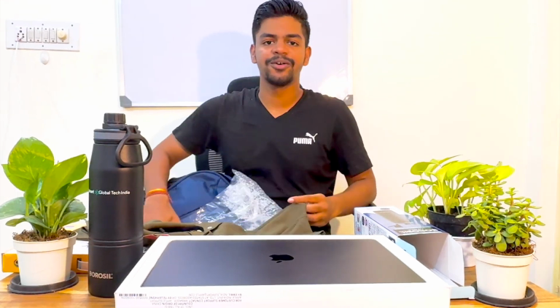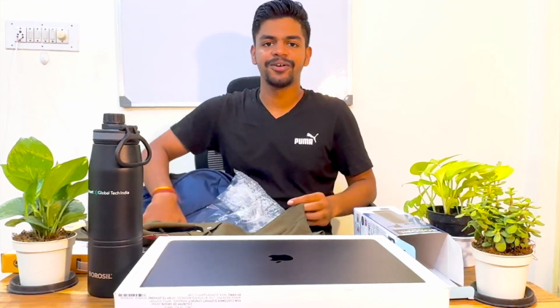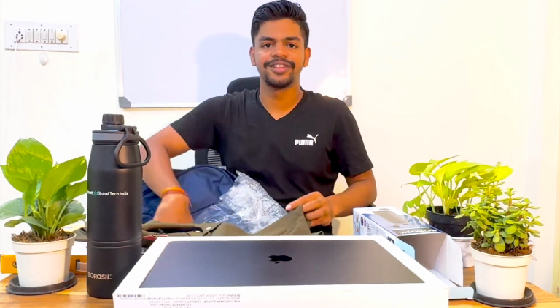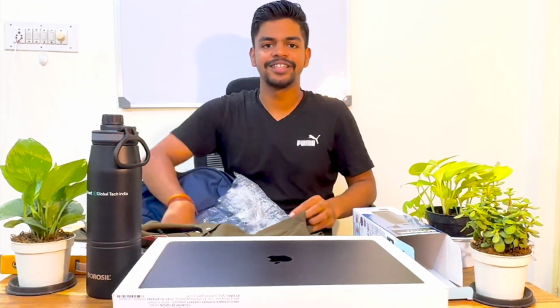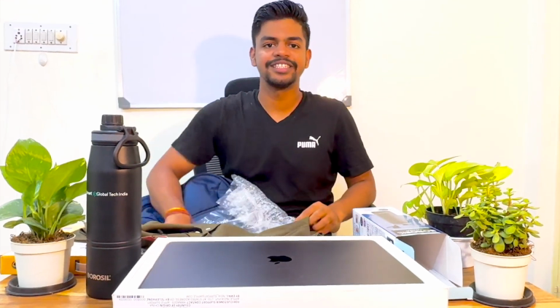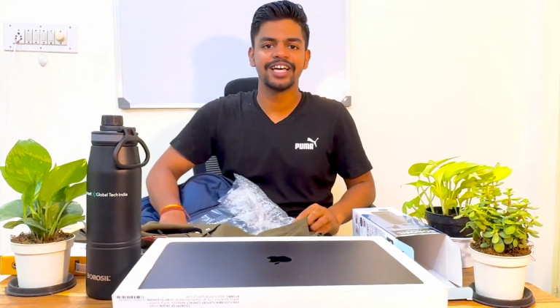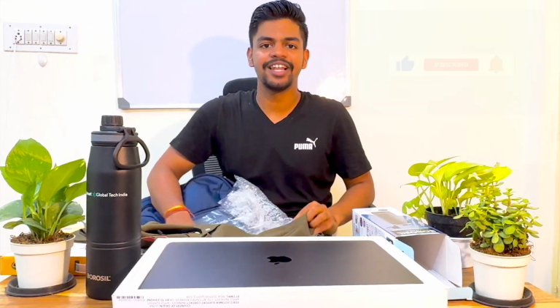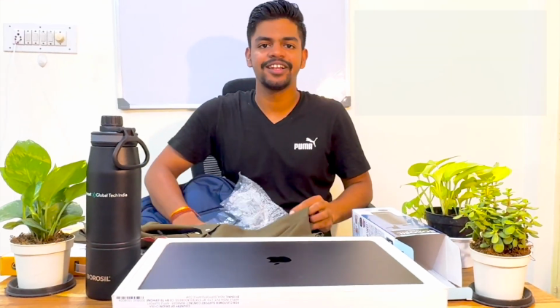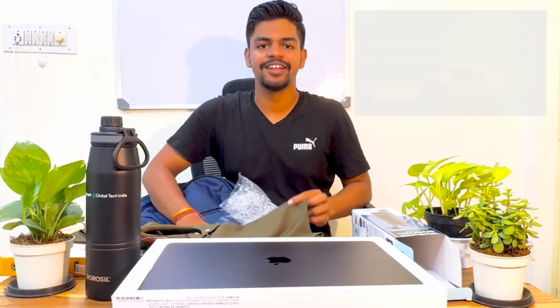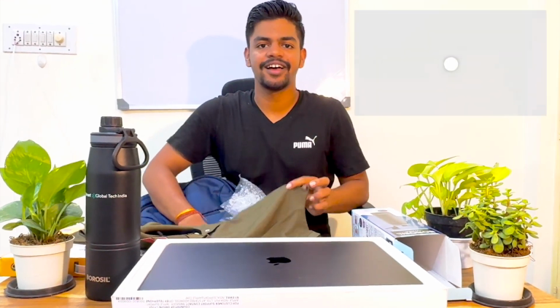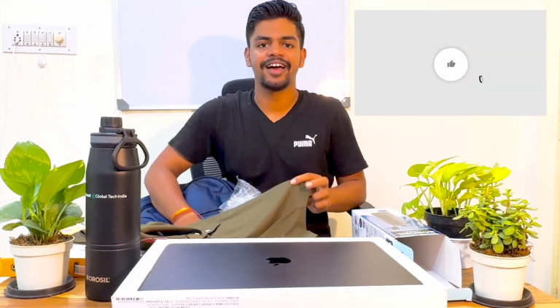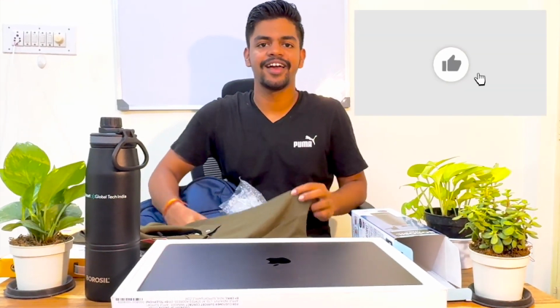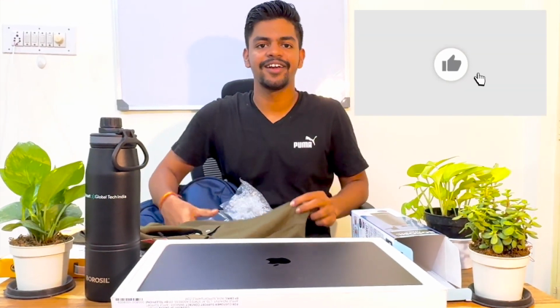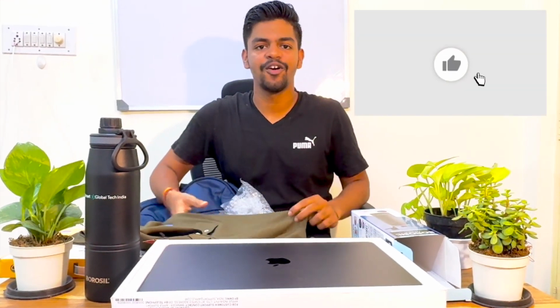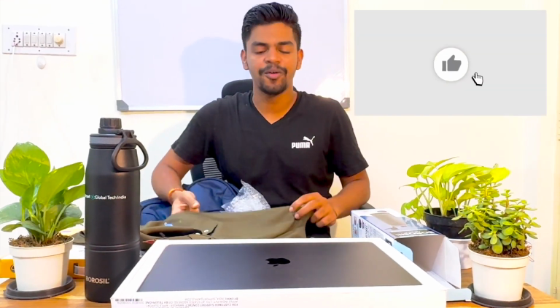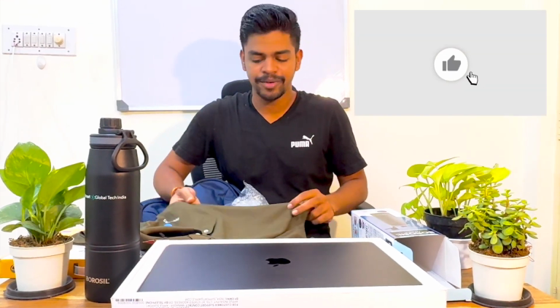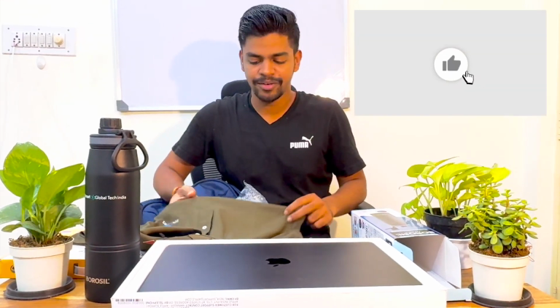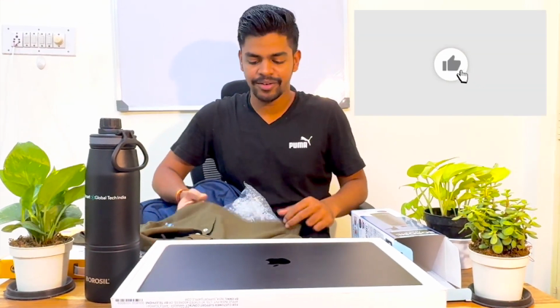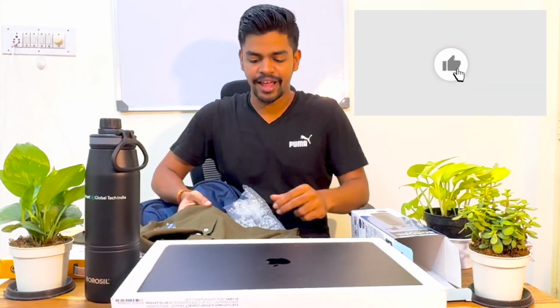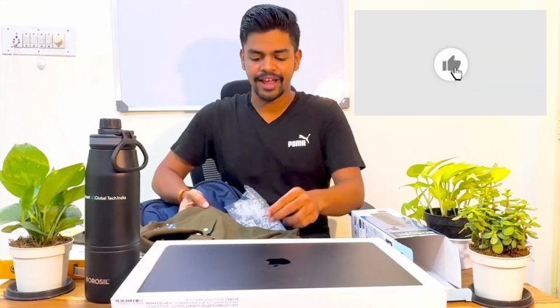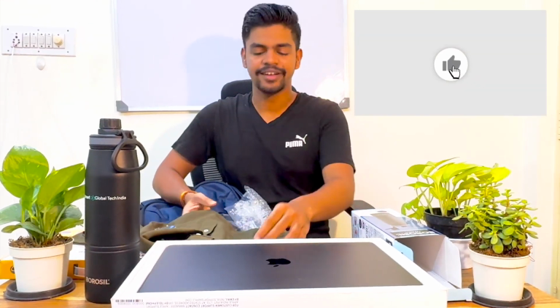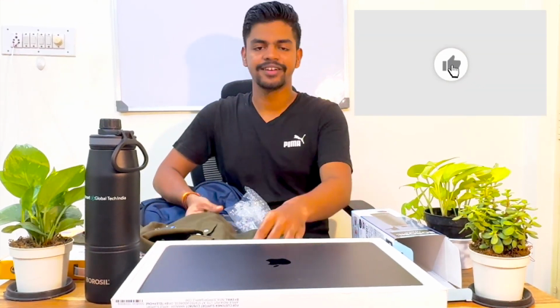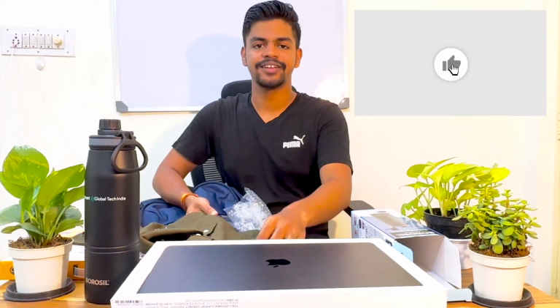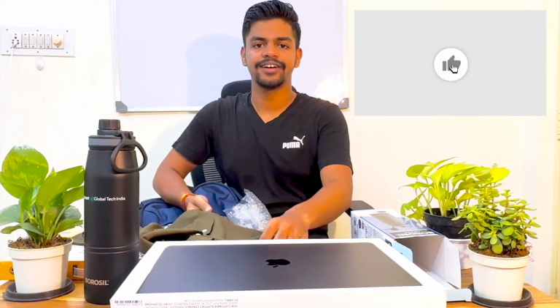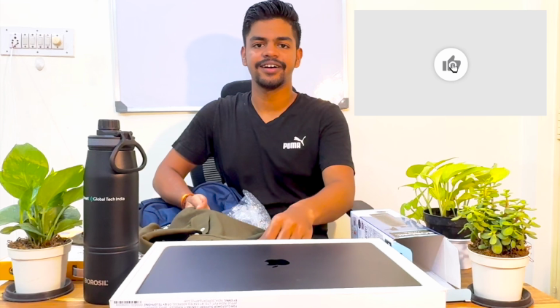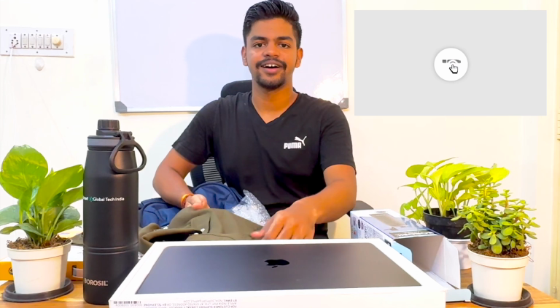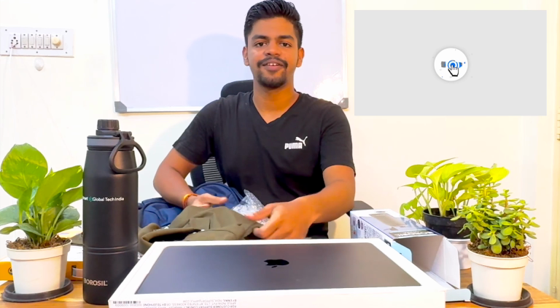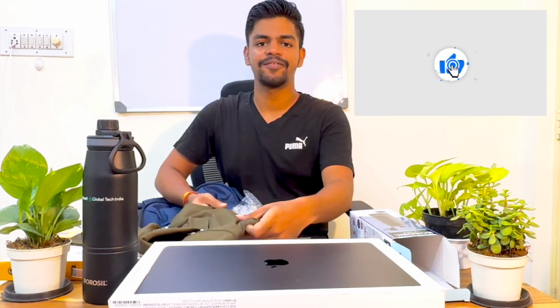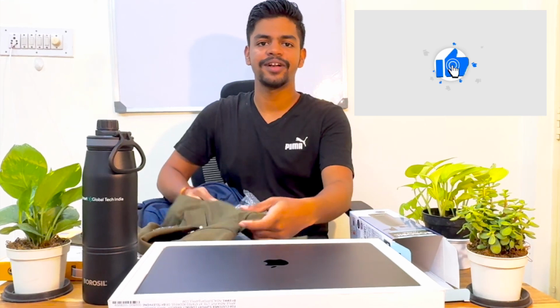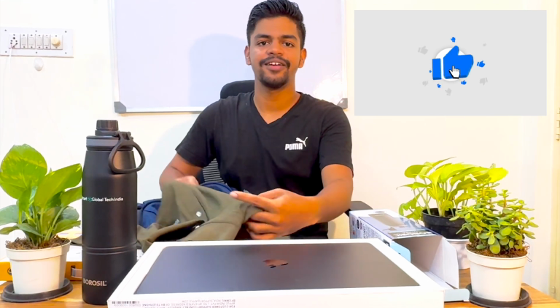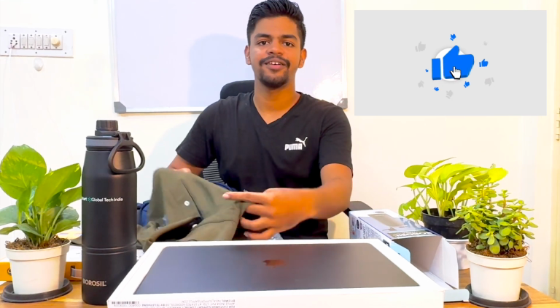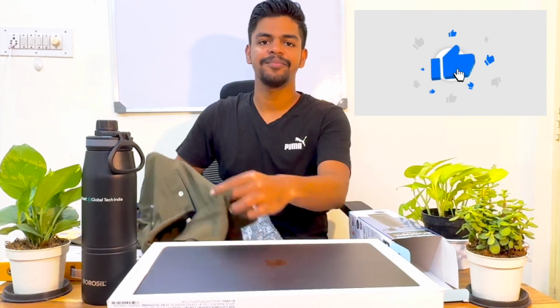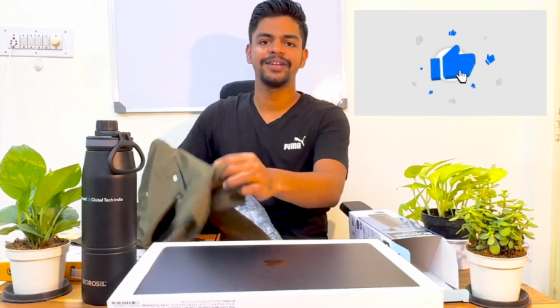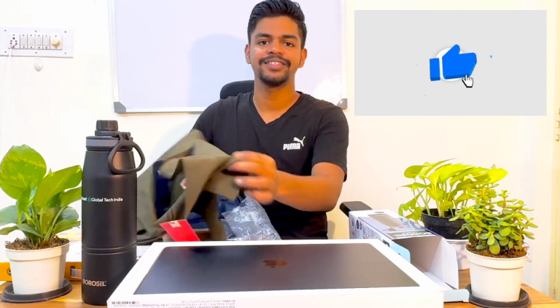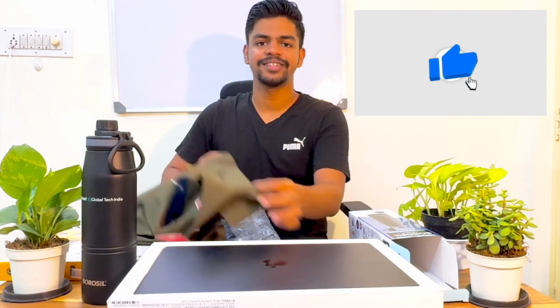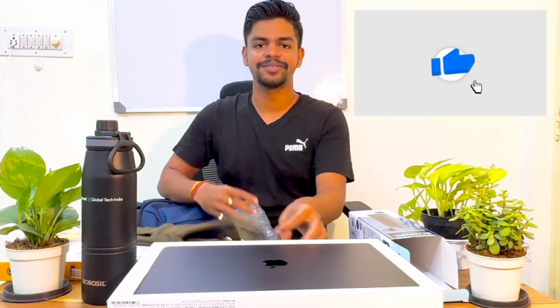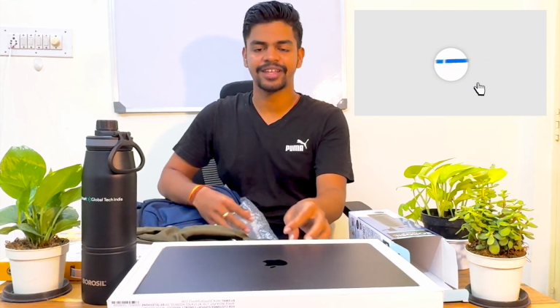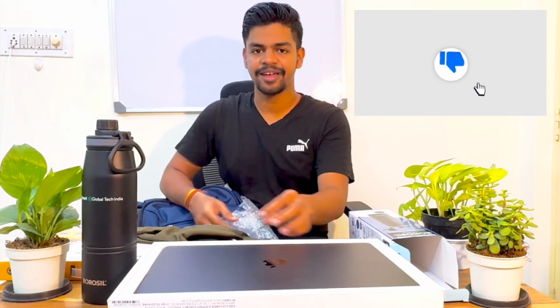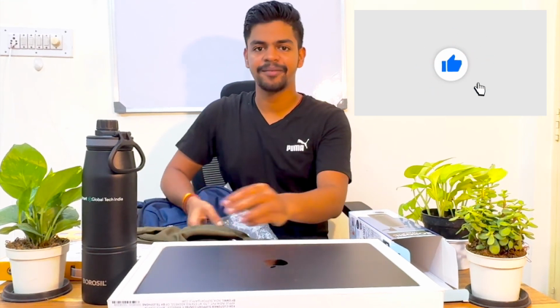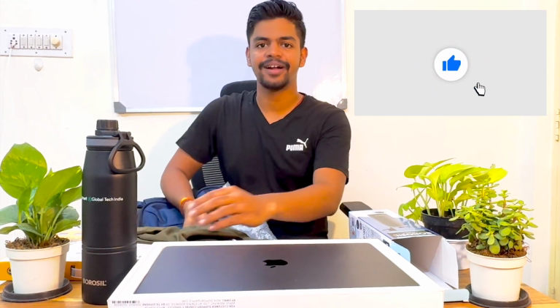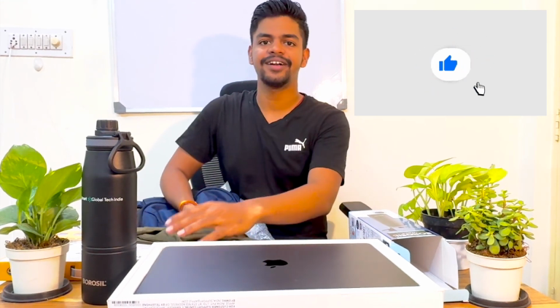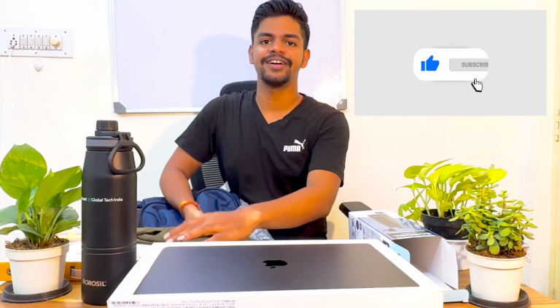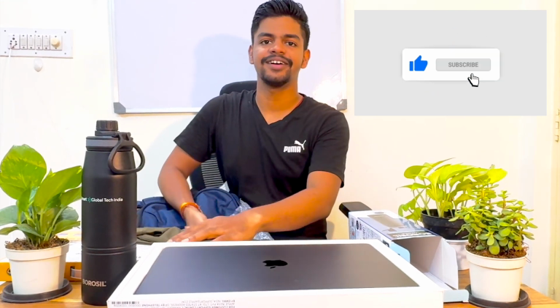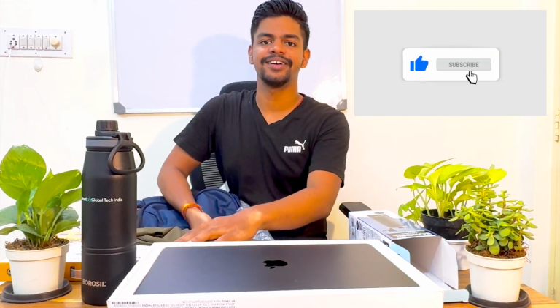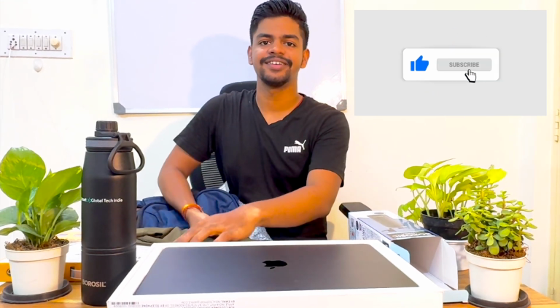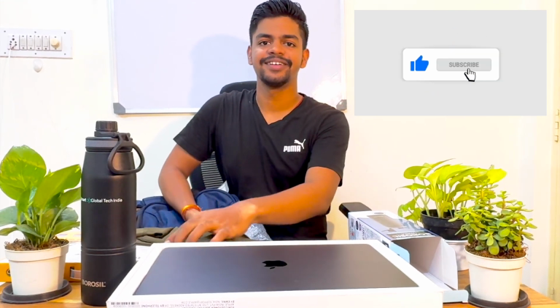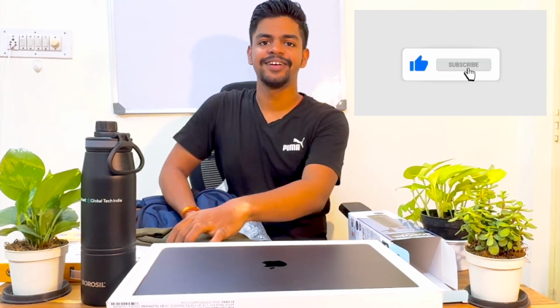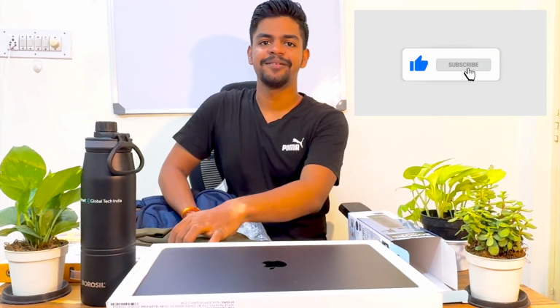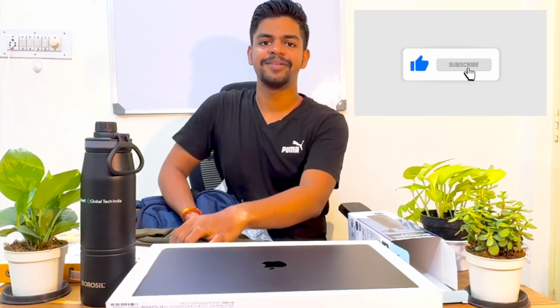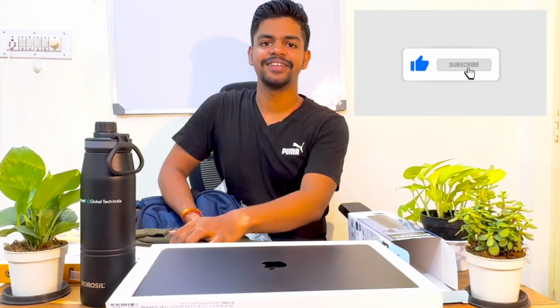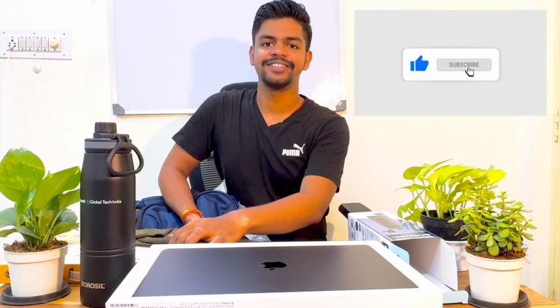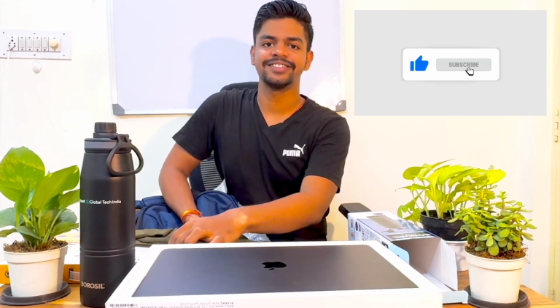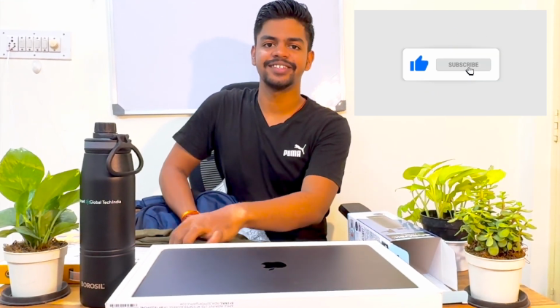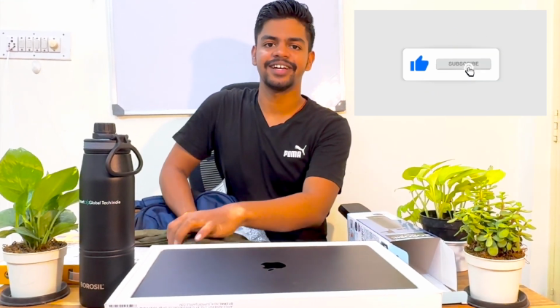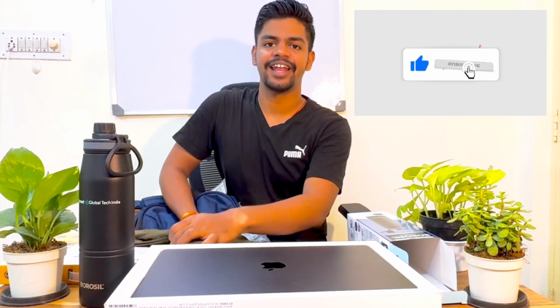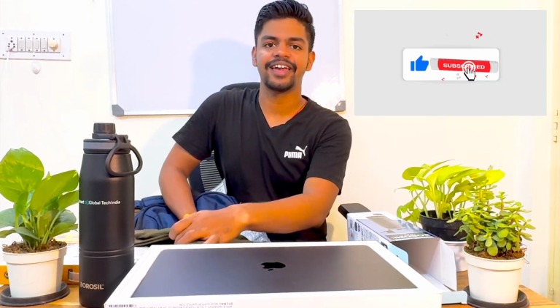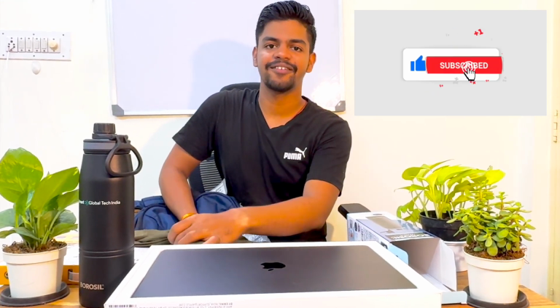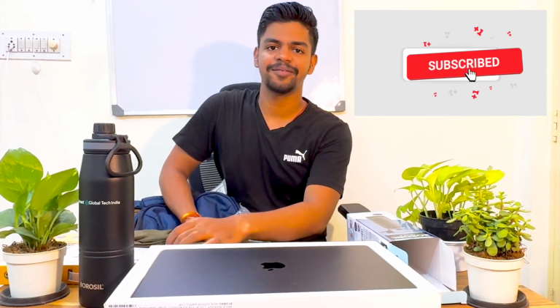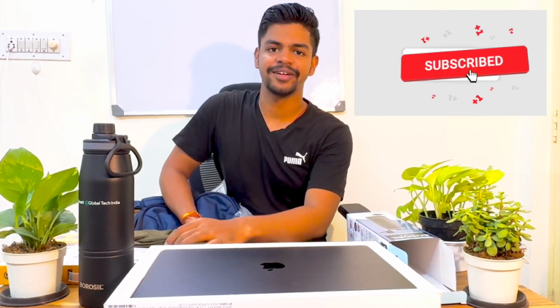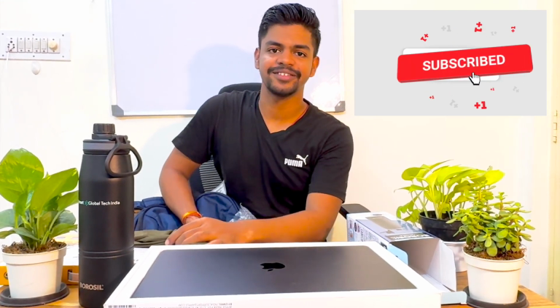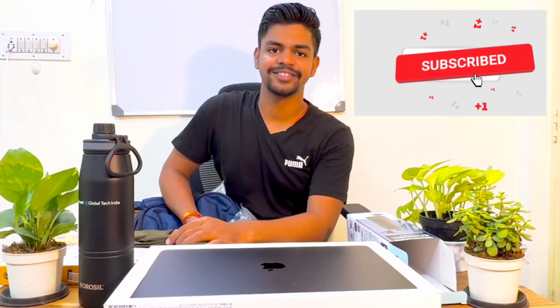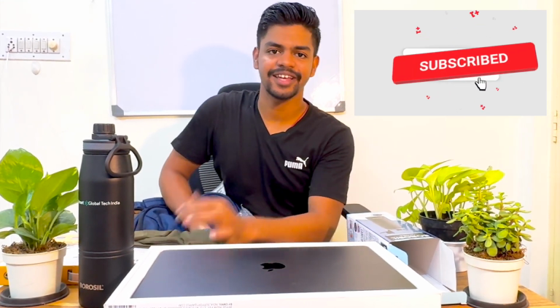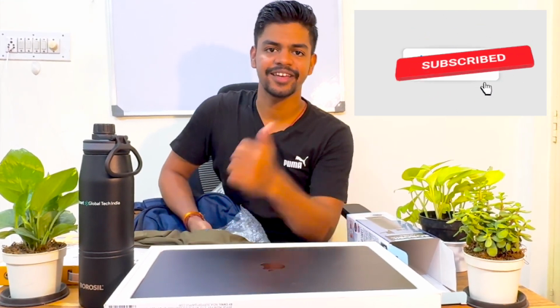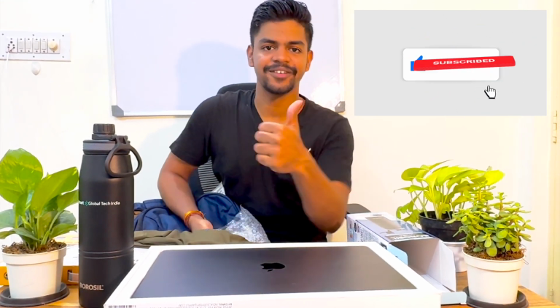I hope you liked our video. Please subscribe and like our videos. Thank you.